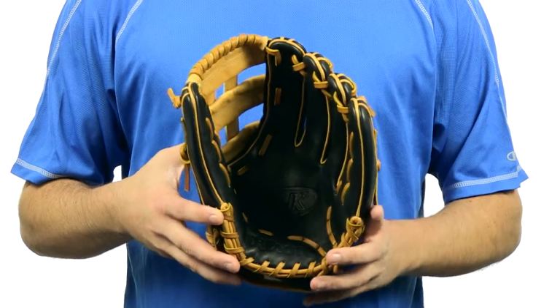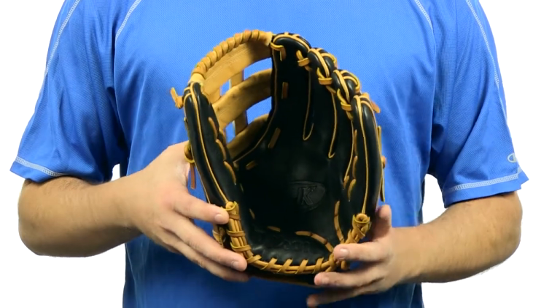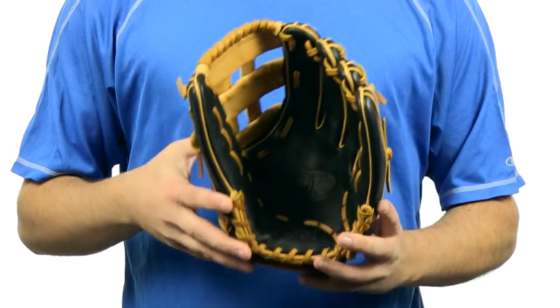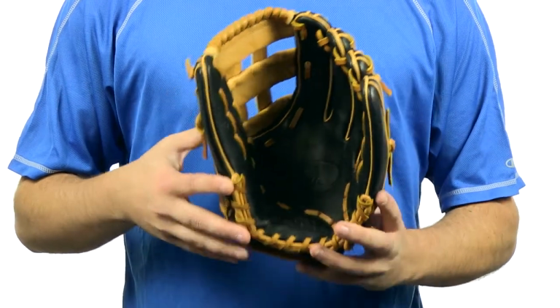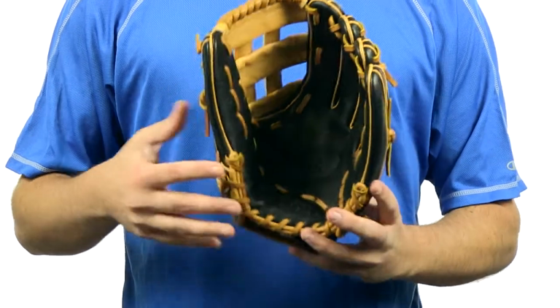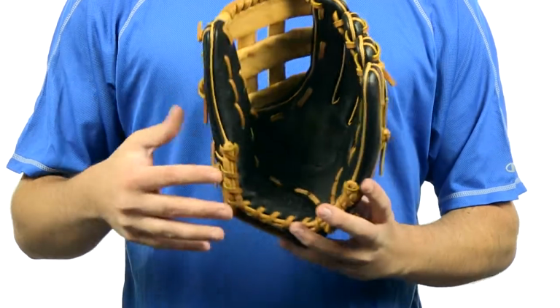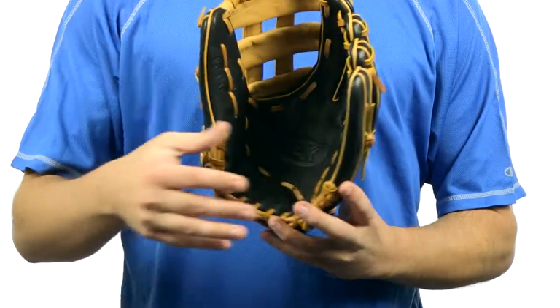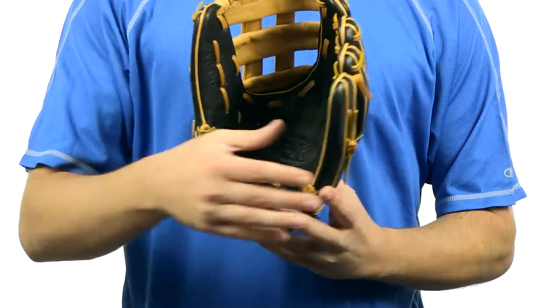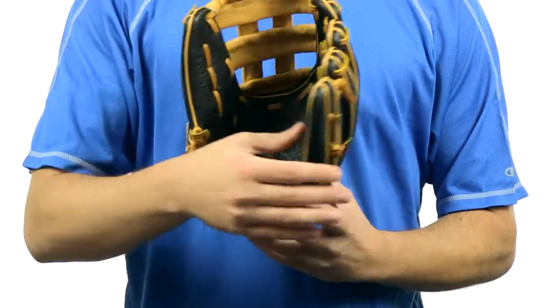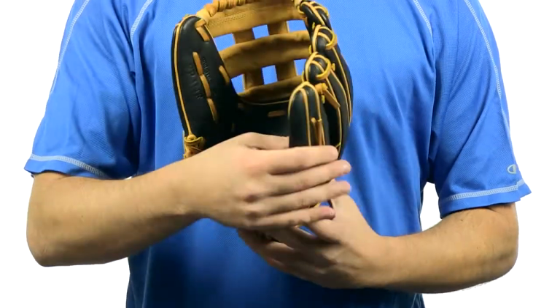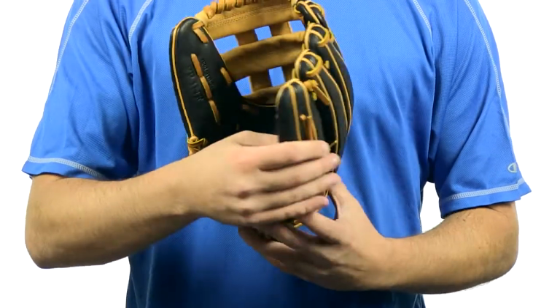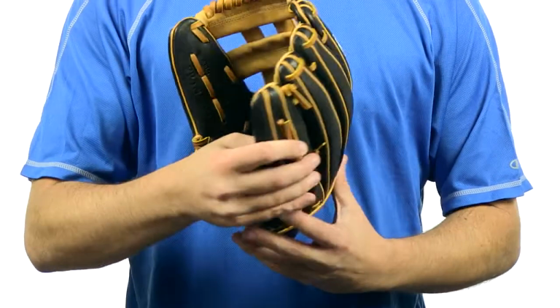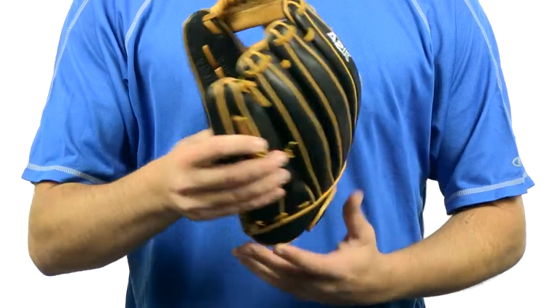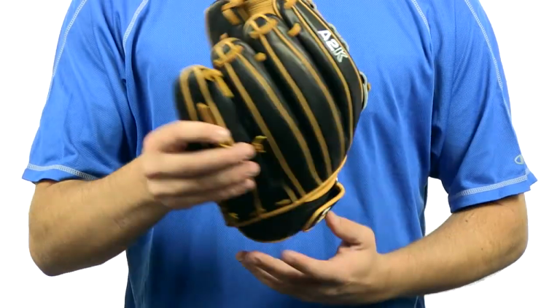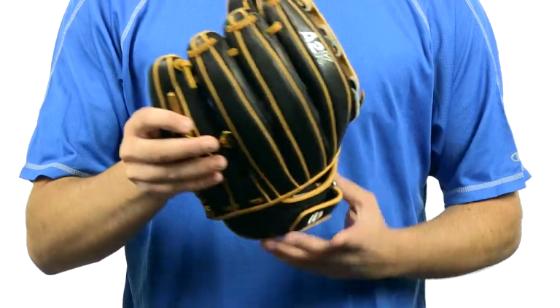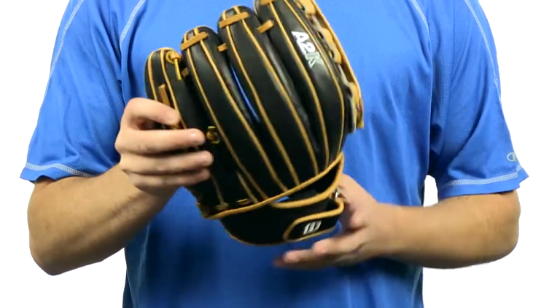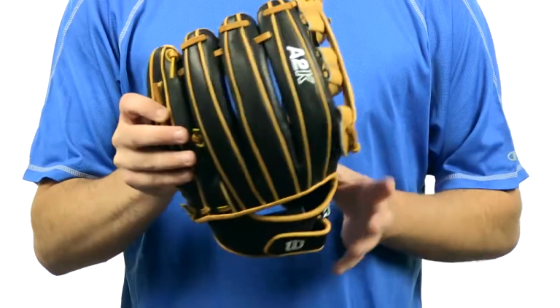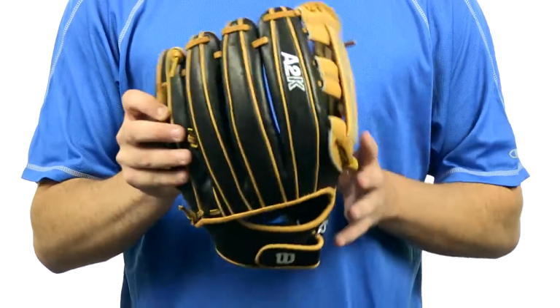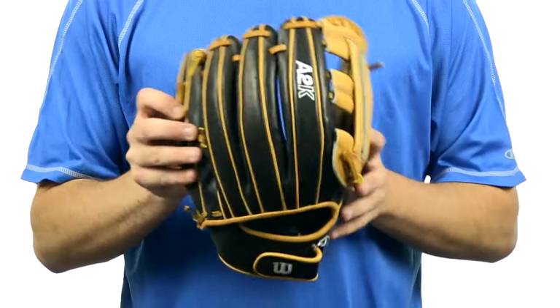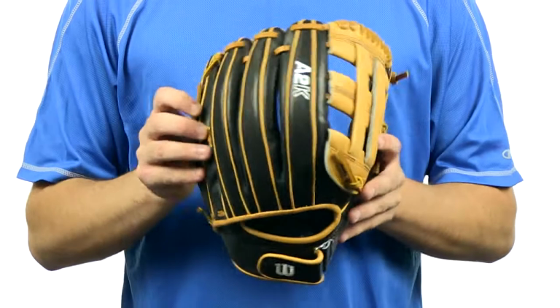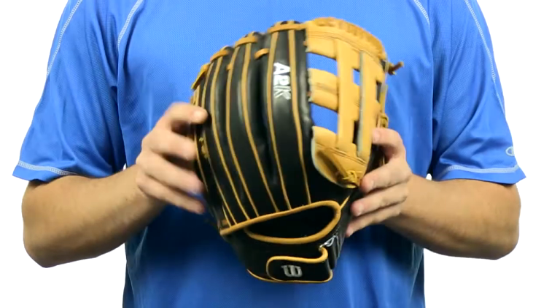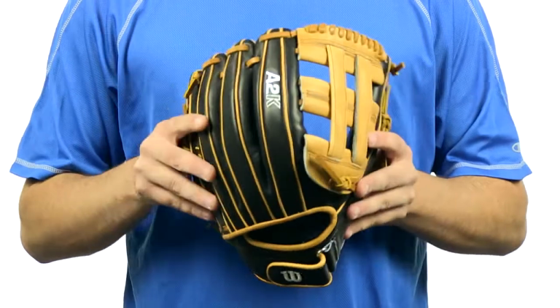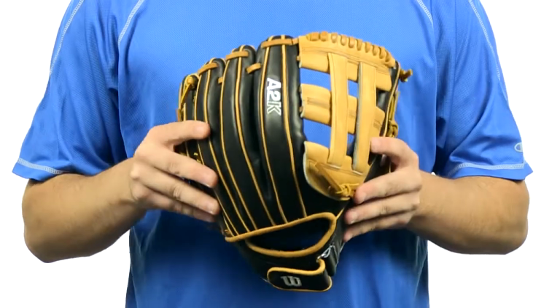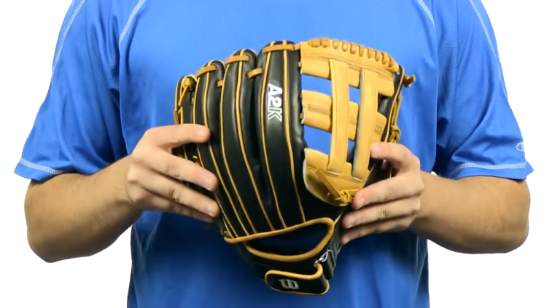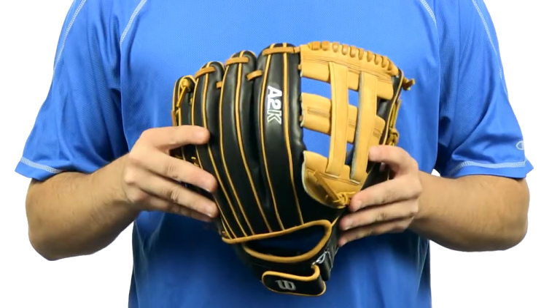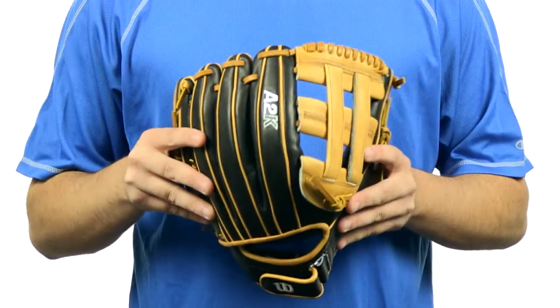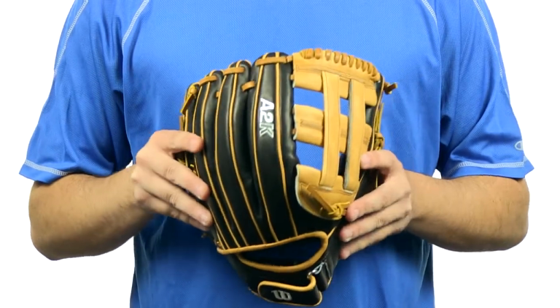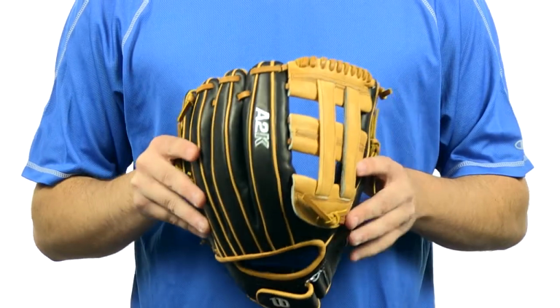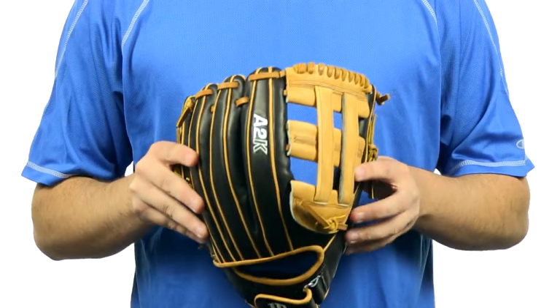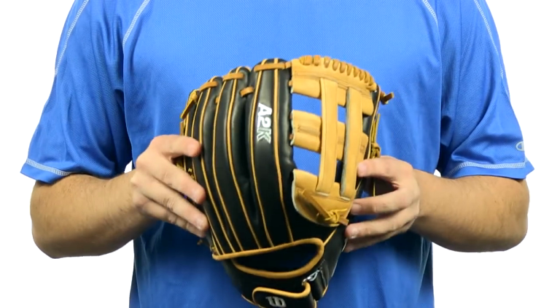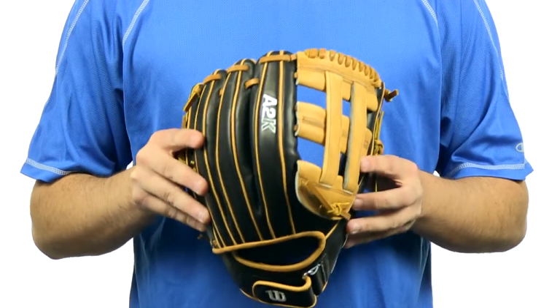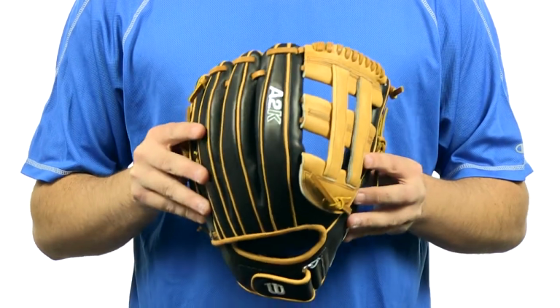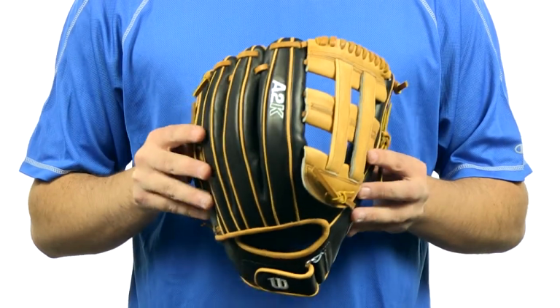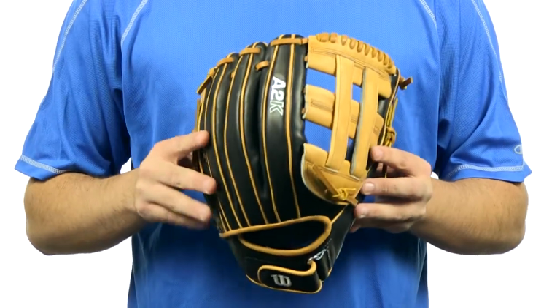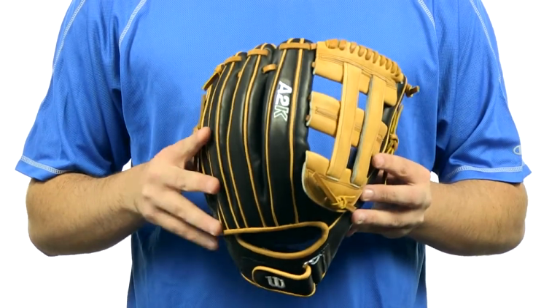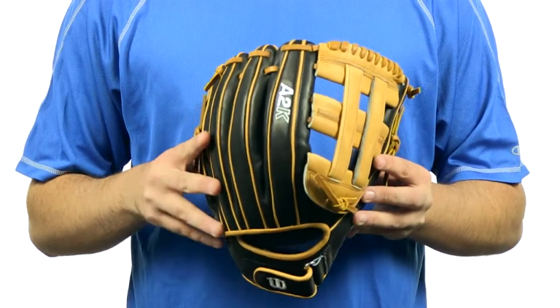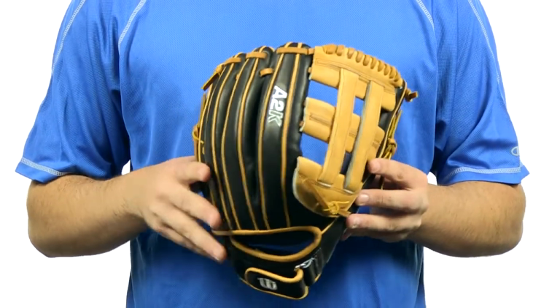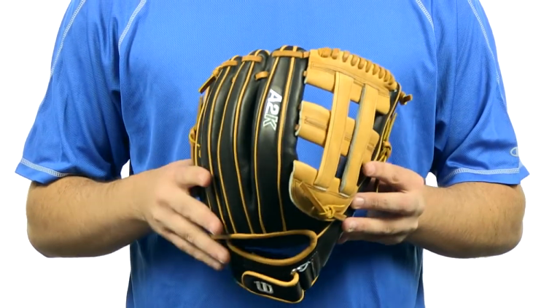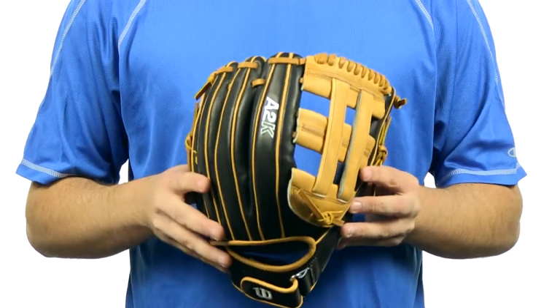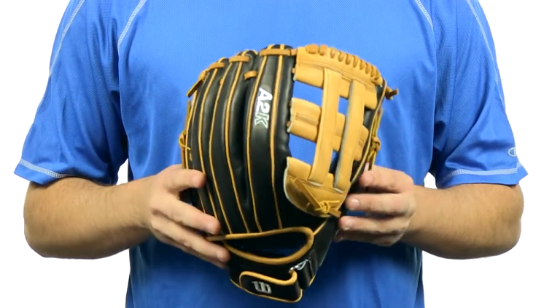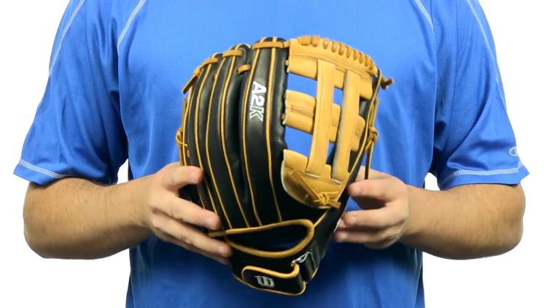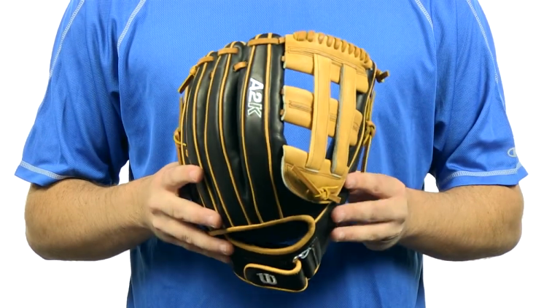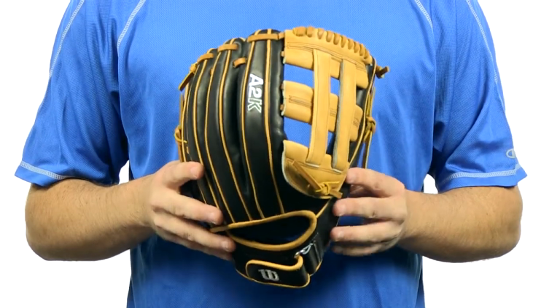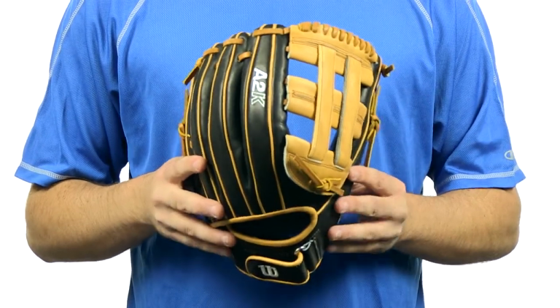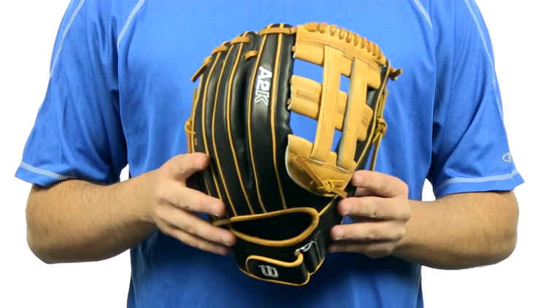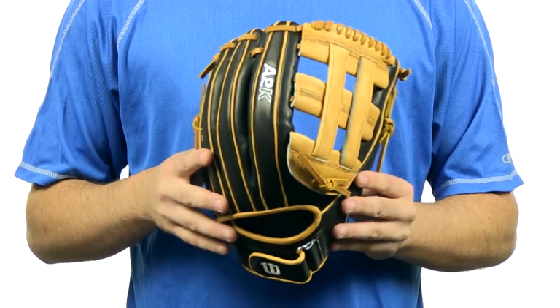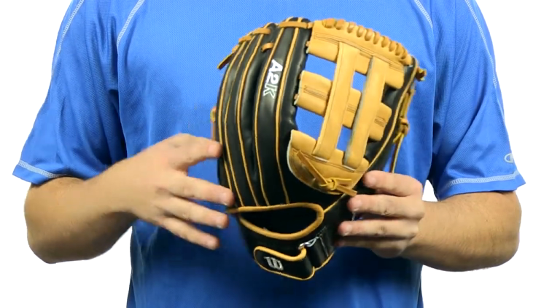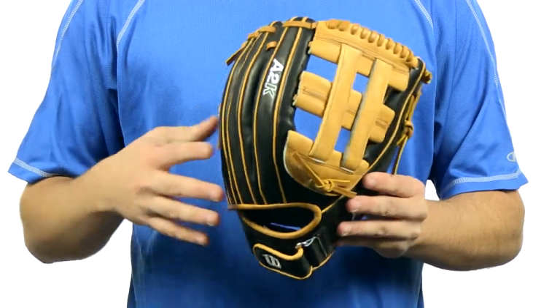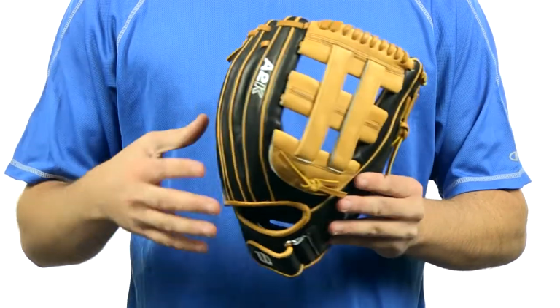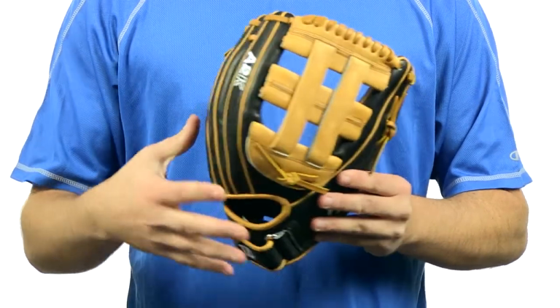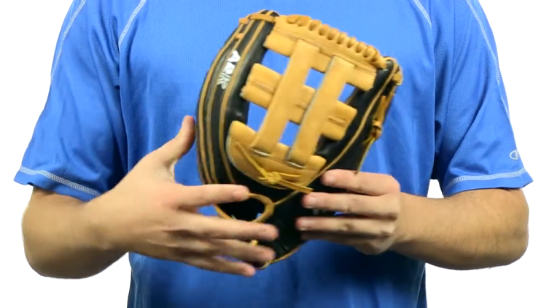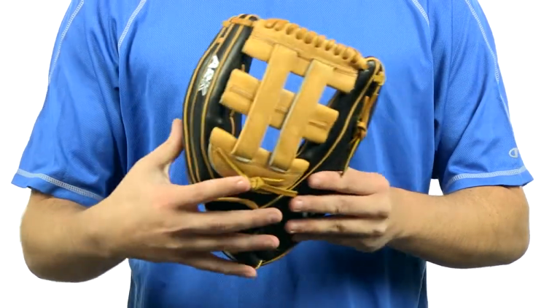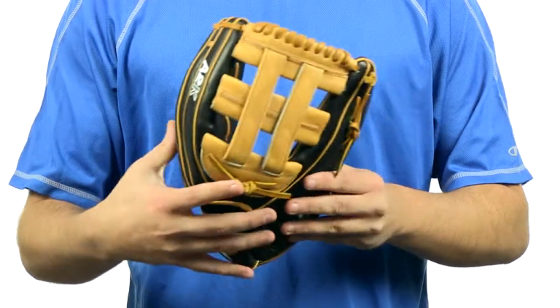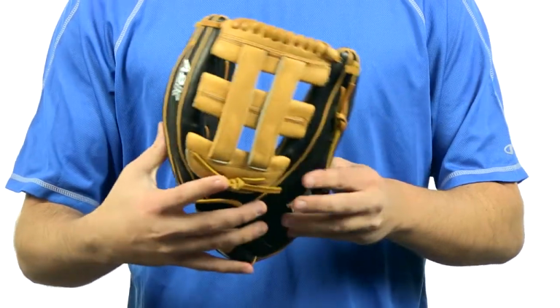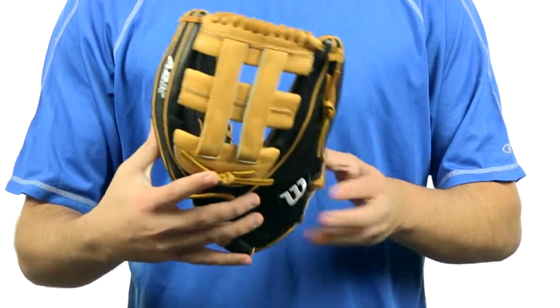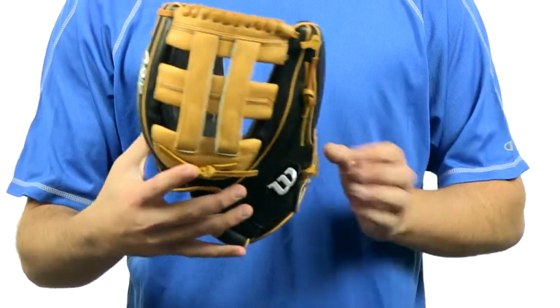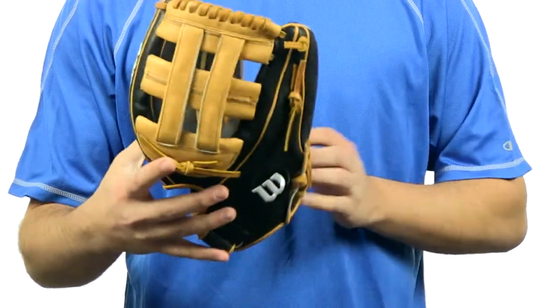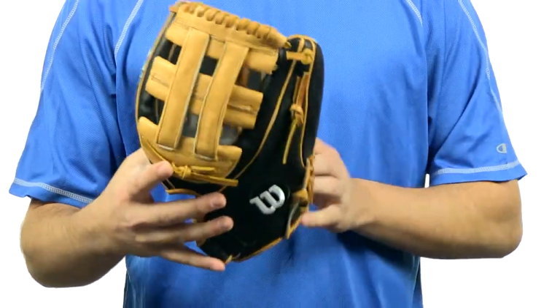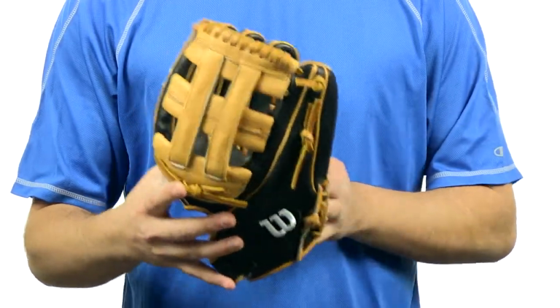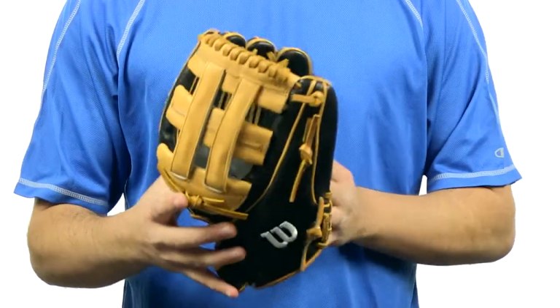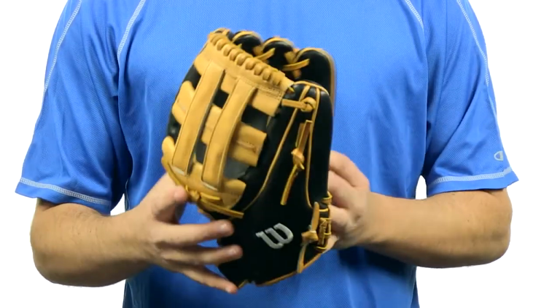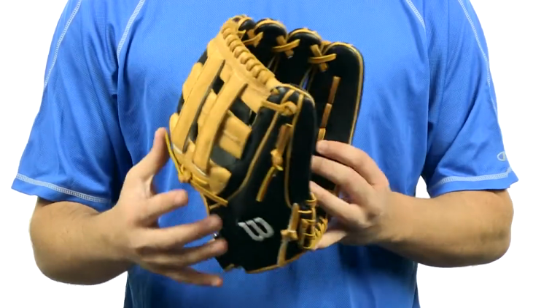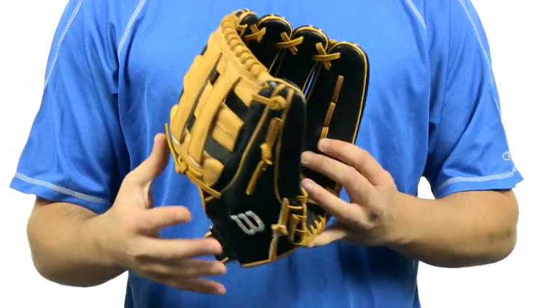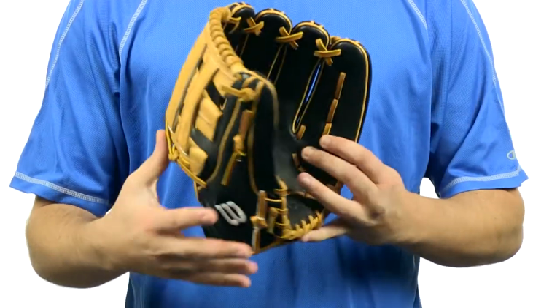Made from pro stock leather, these gloves have master craftsmen who have spent a lot of time pounding and shaping the gloves so it's easier for you to break in.